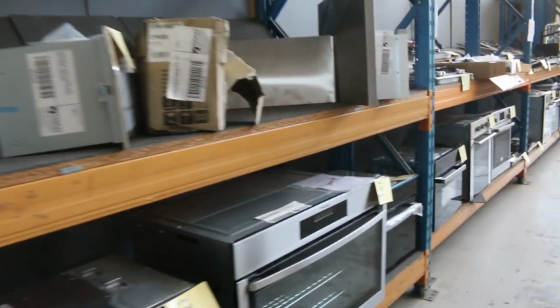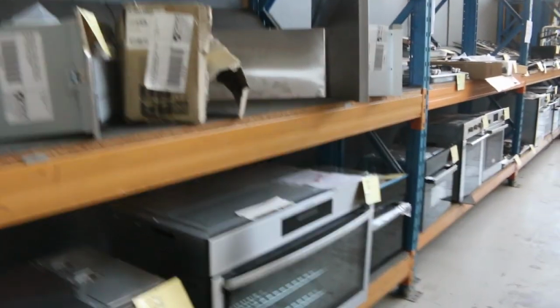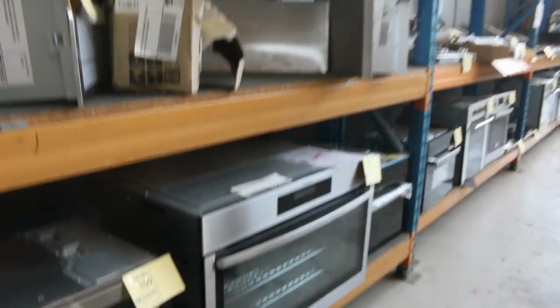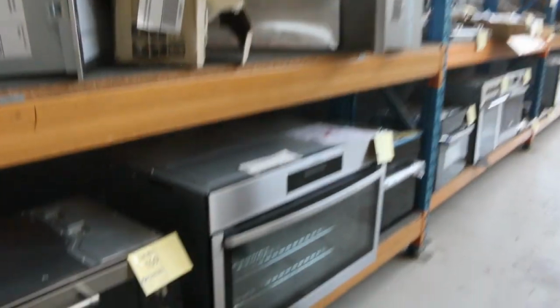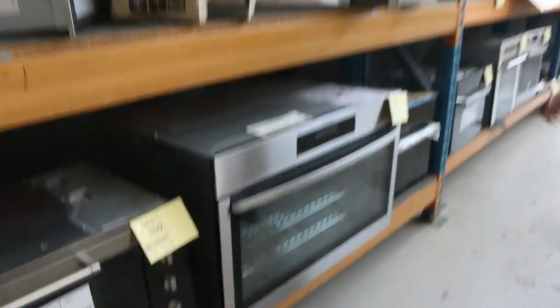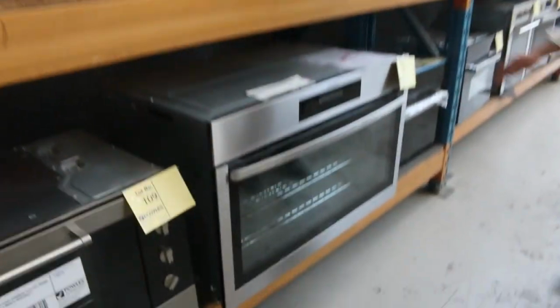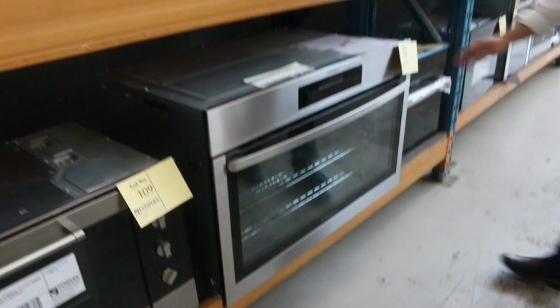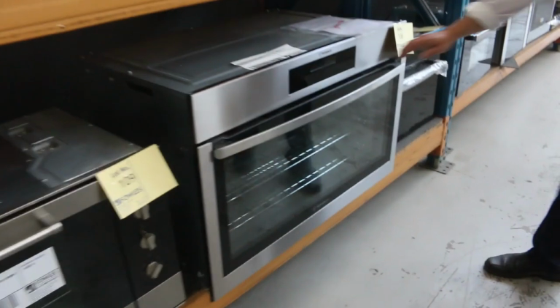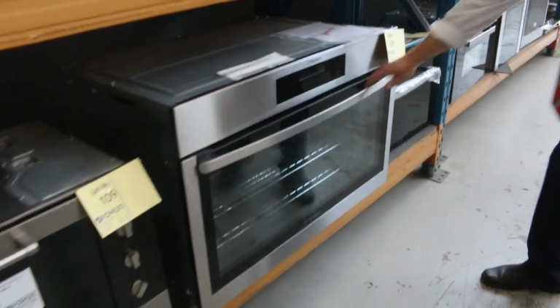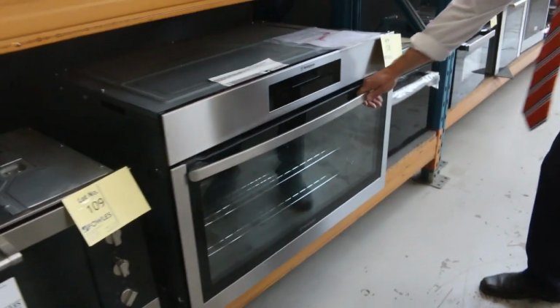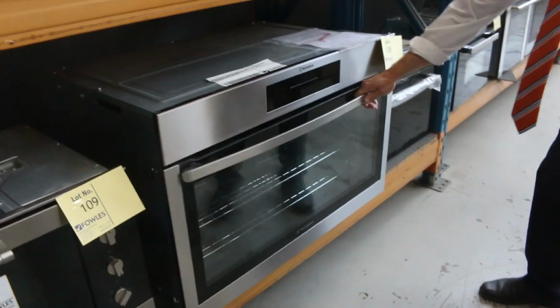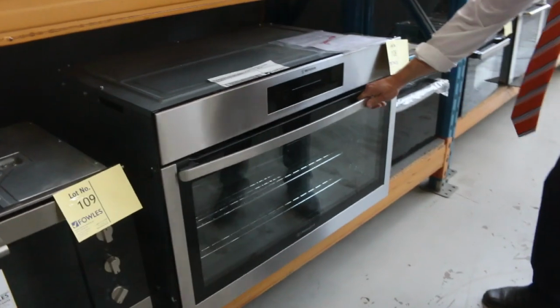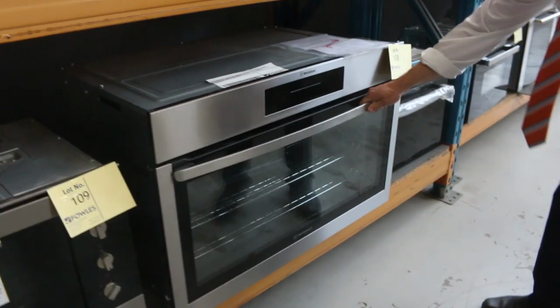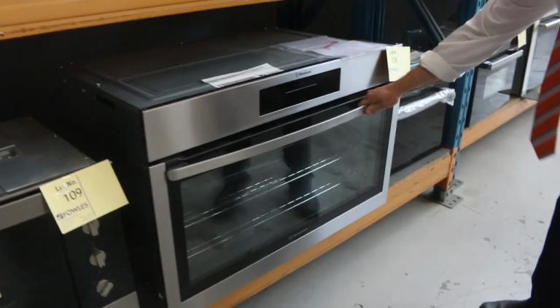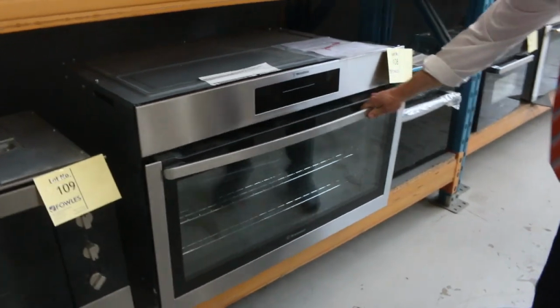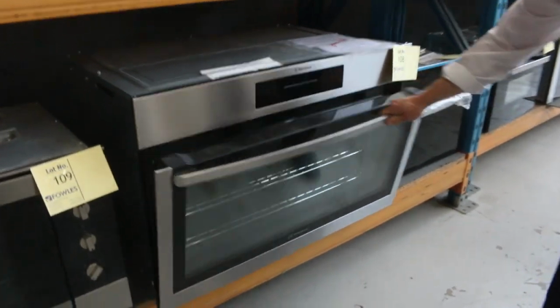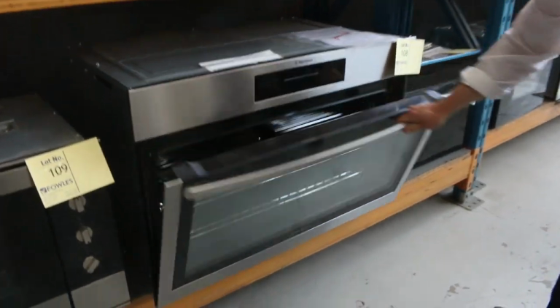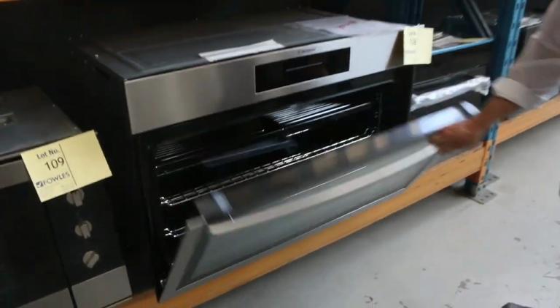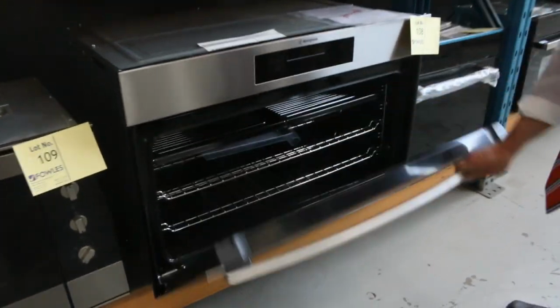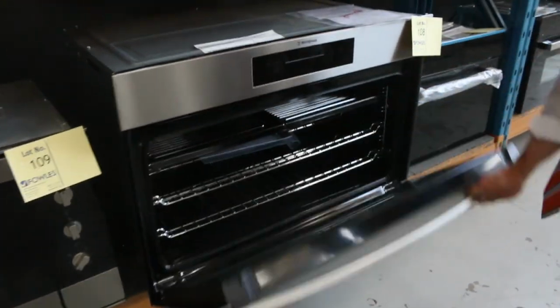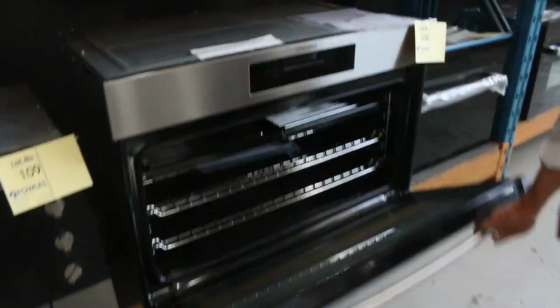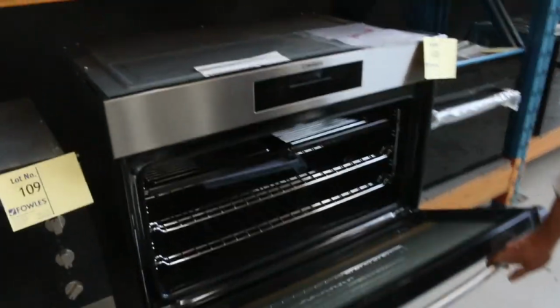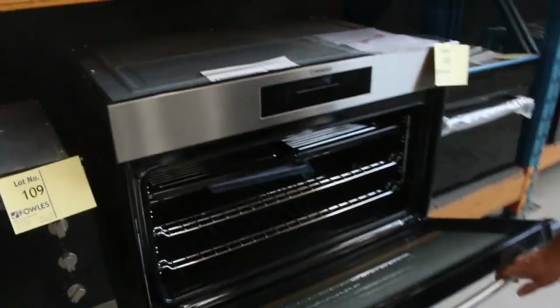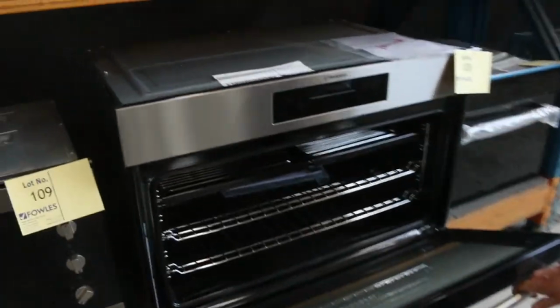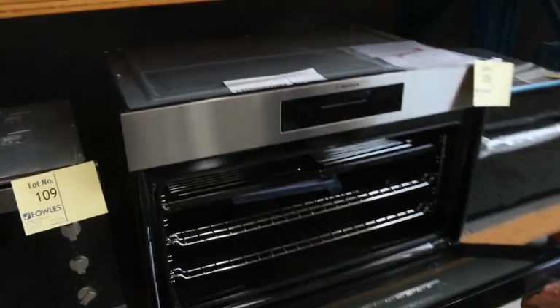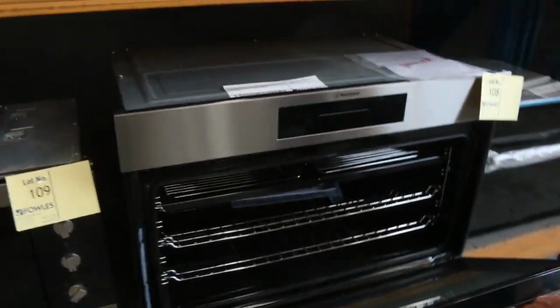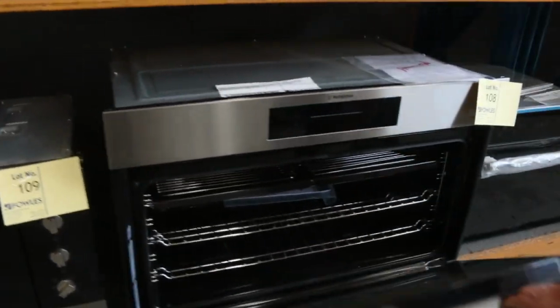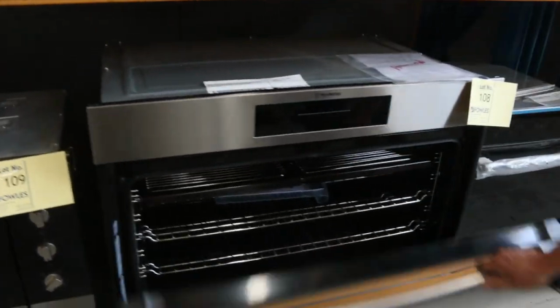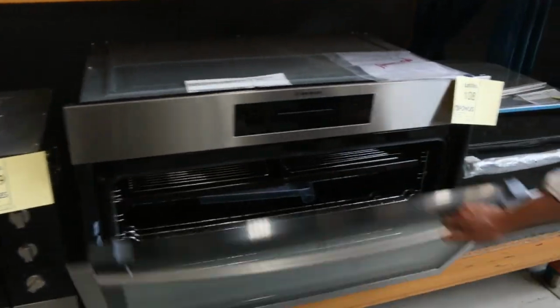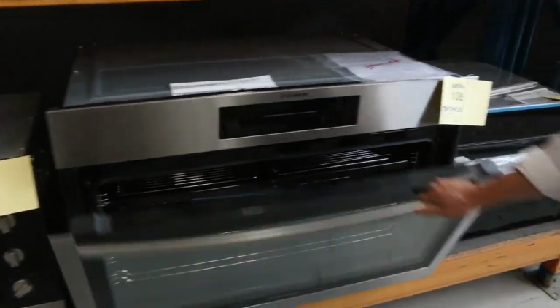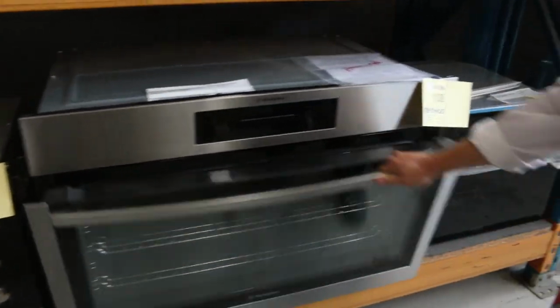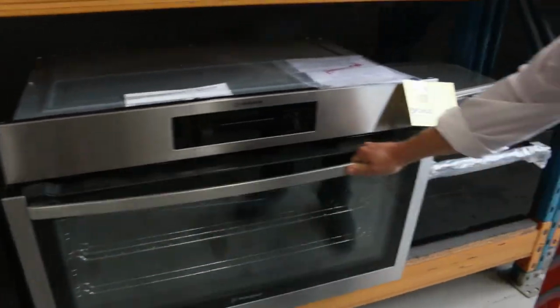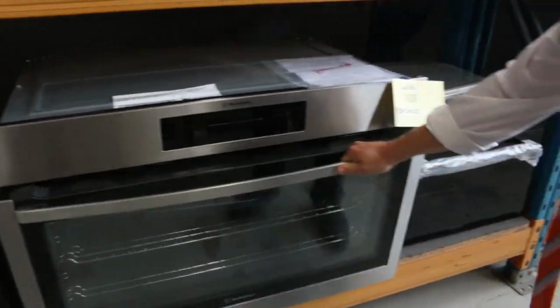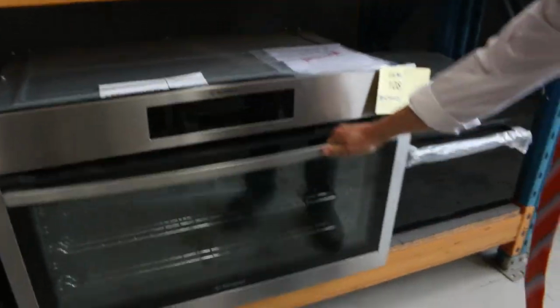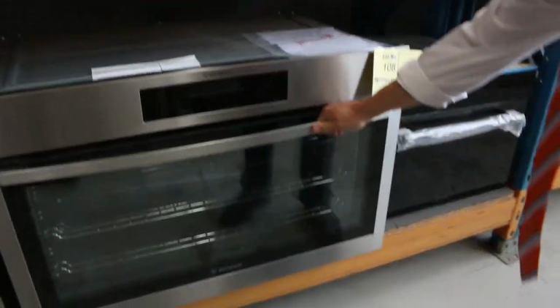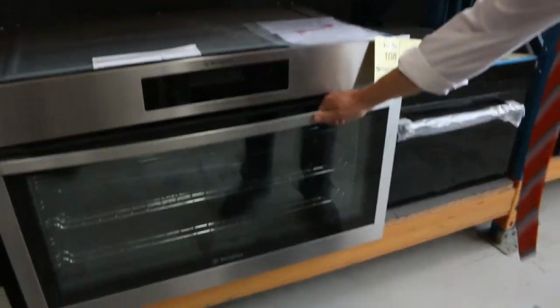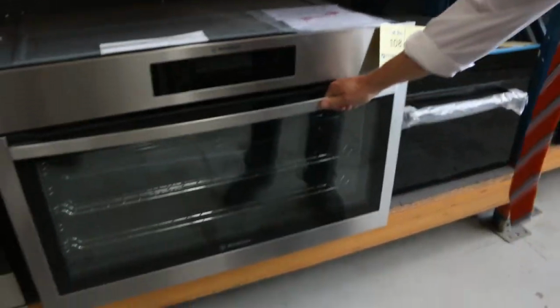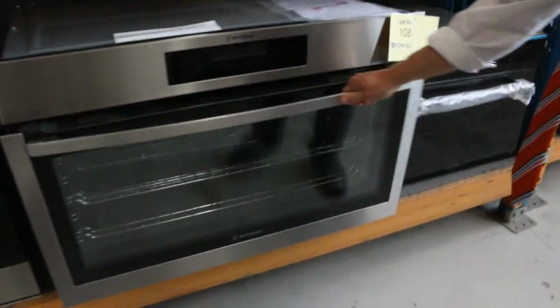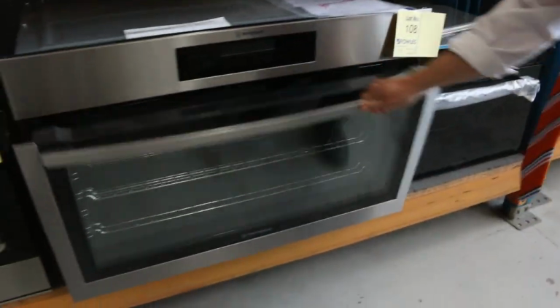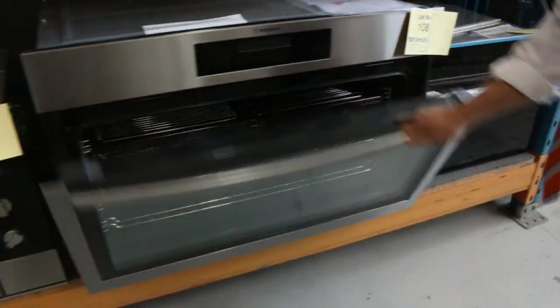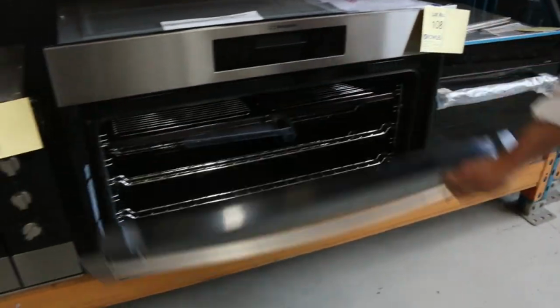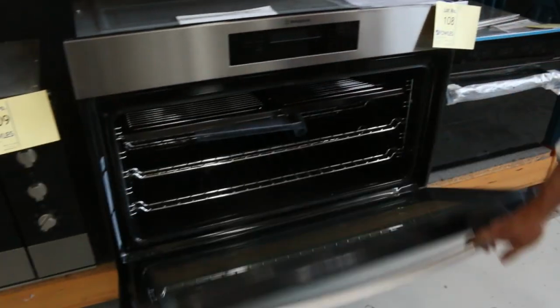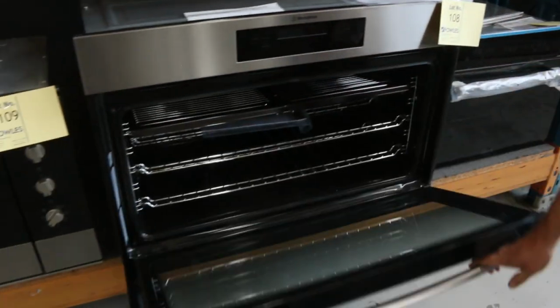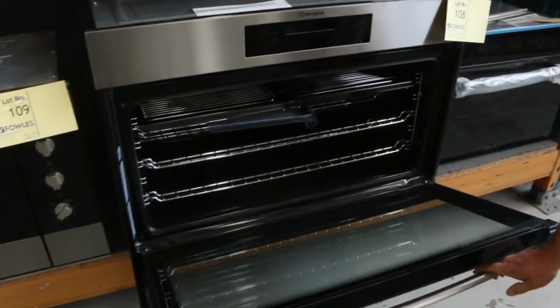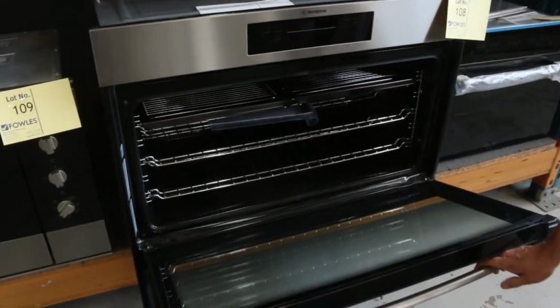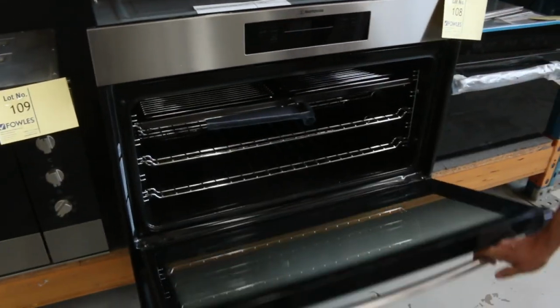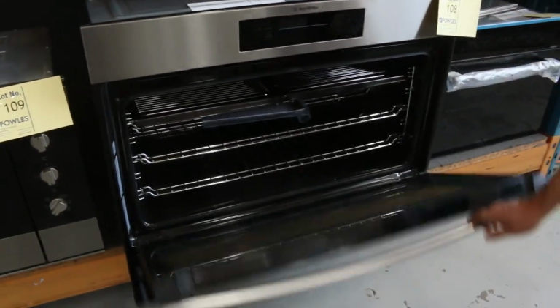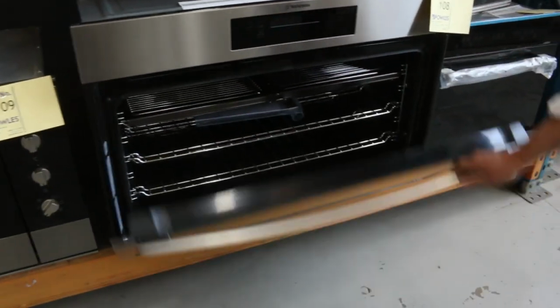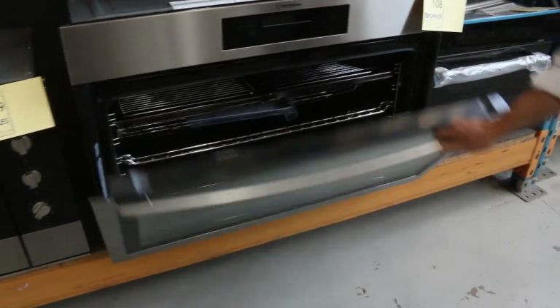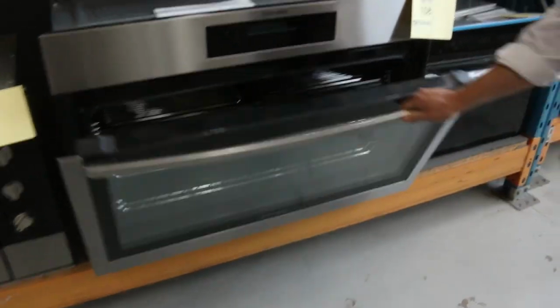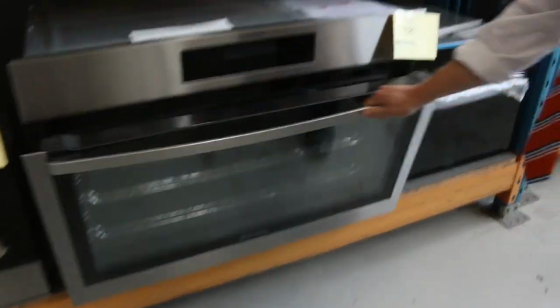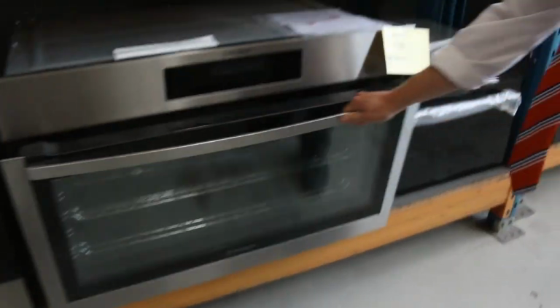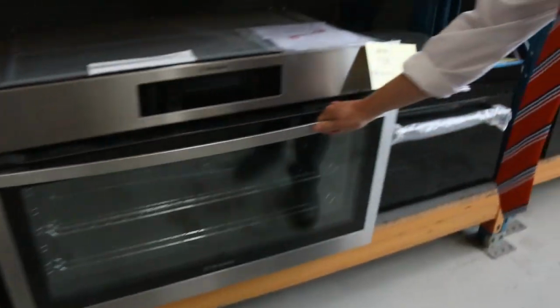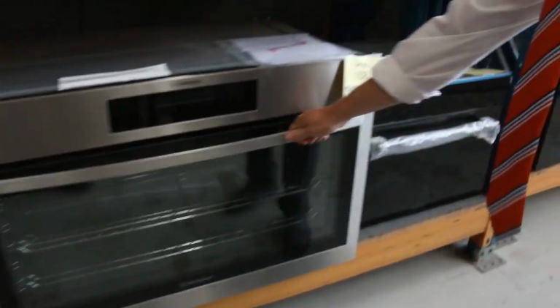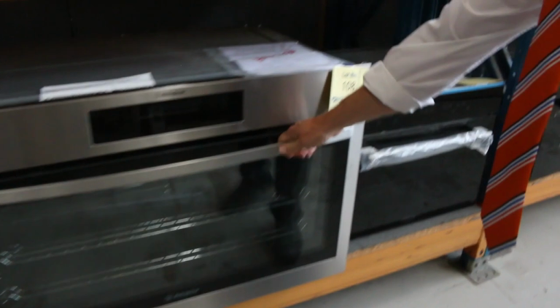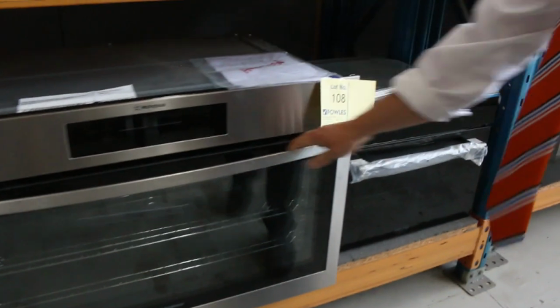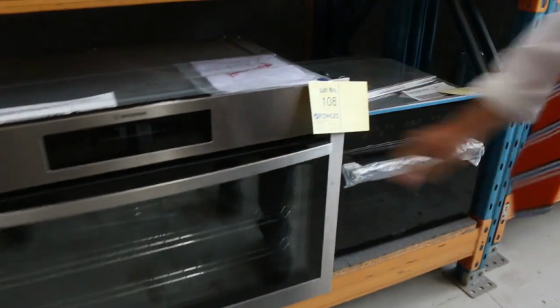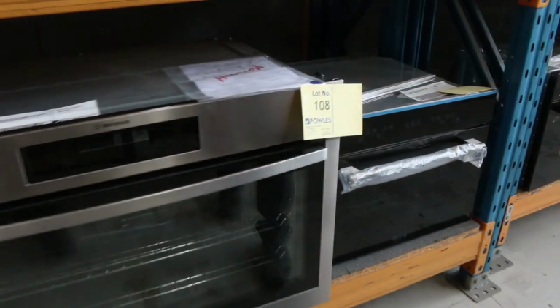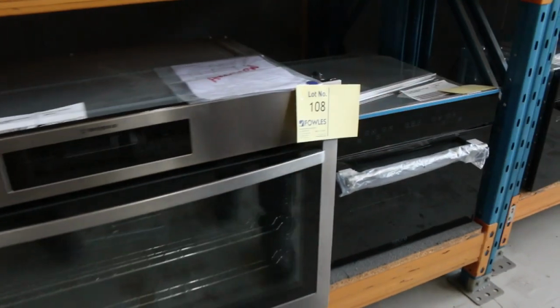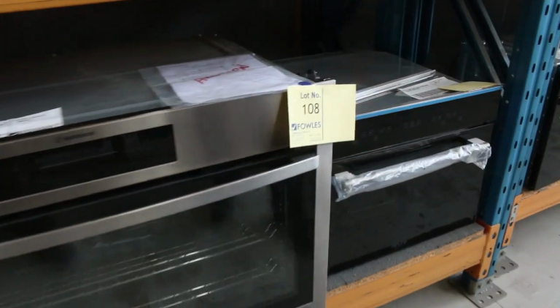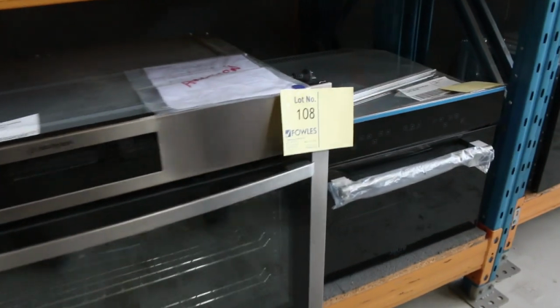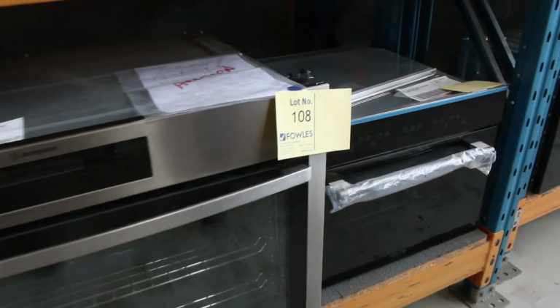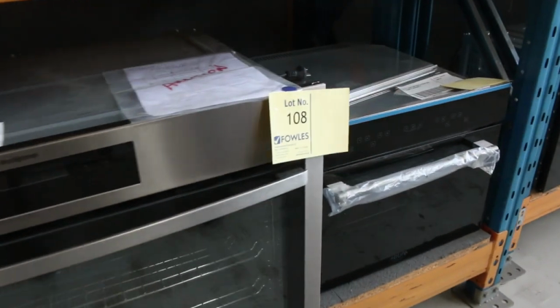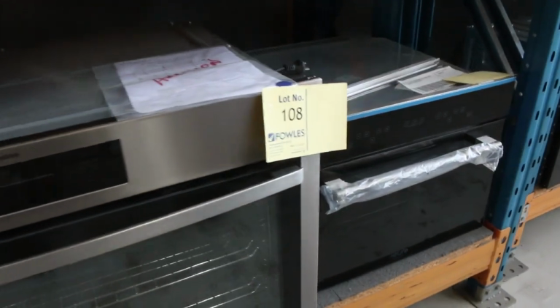Look at this beautiful big Westinghouse 900 oven there — sensational. That's a whopper, that'll be nice for someone.